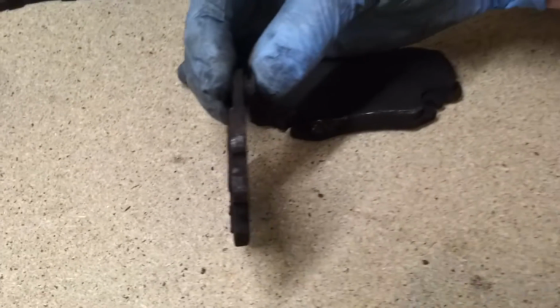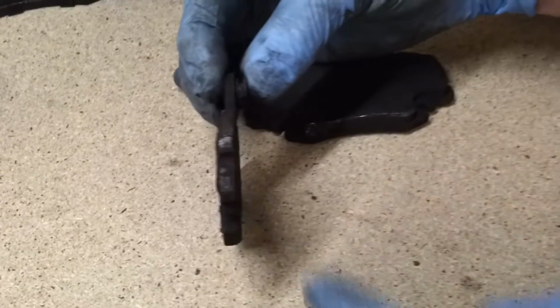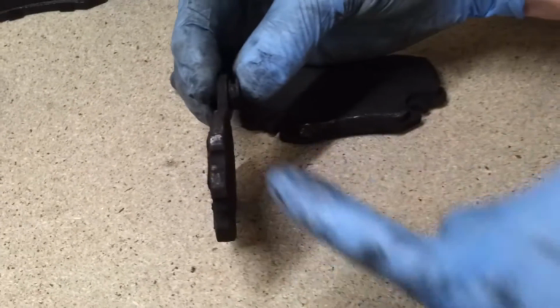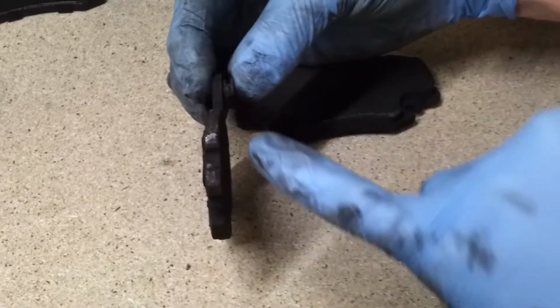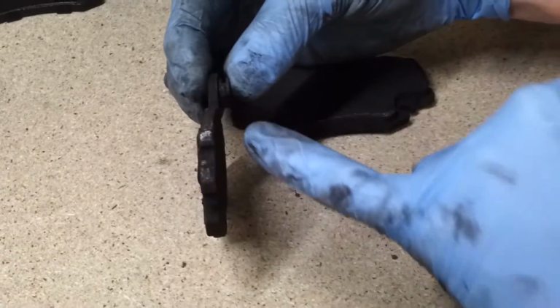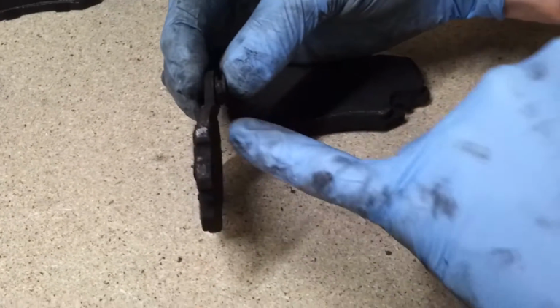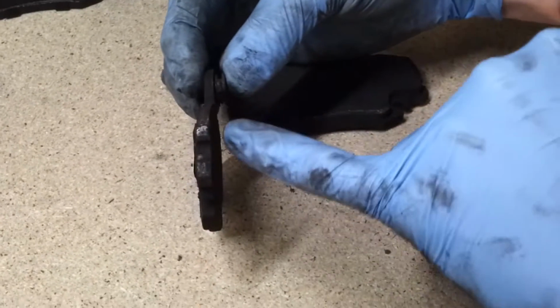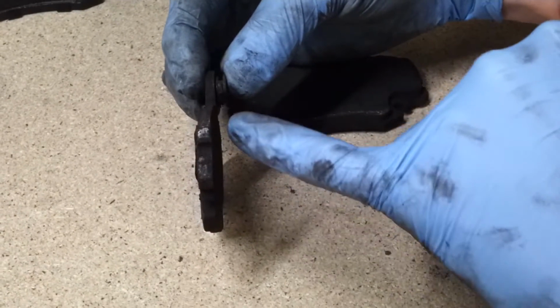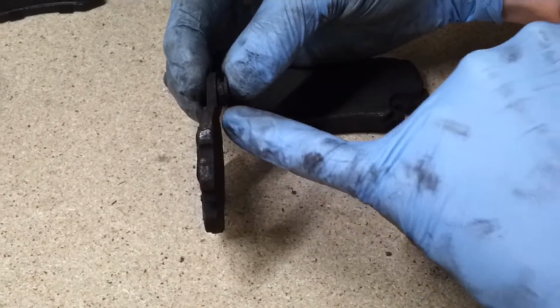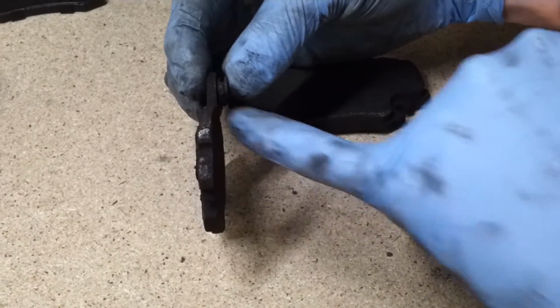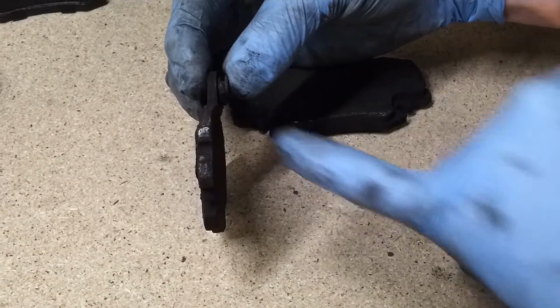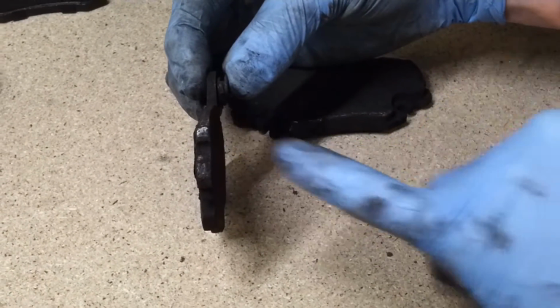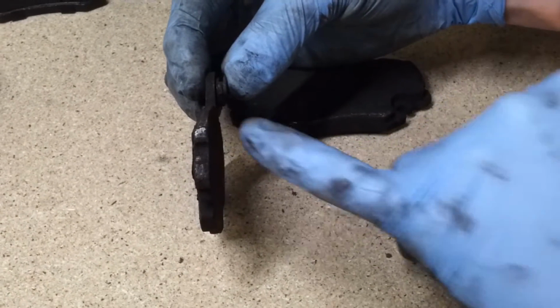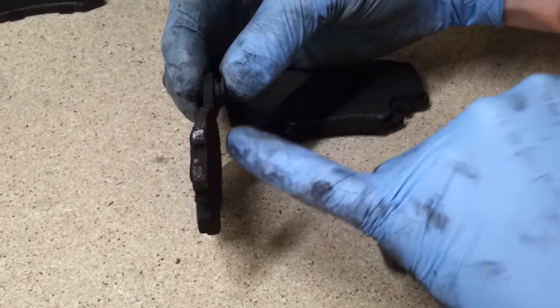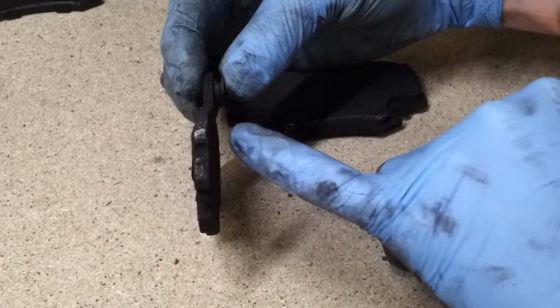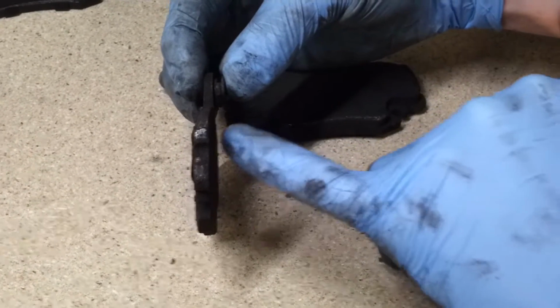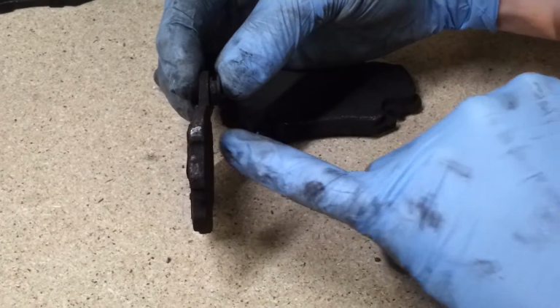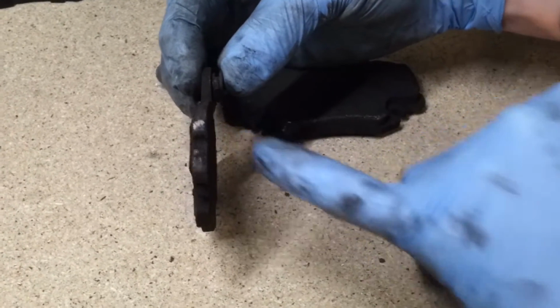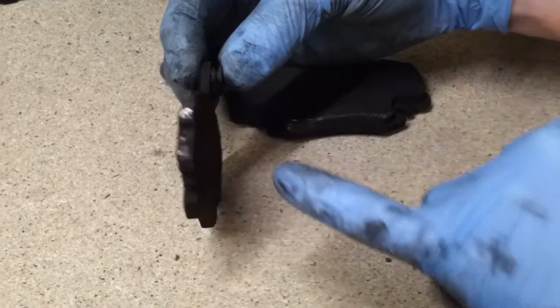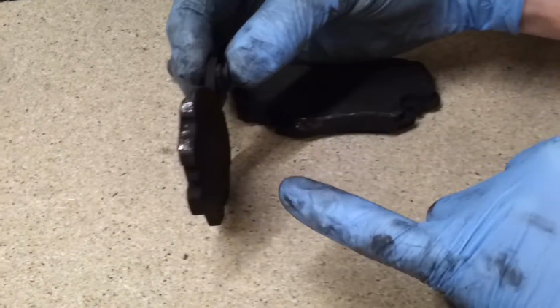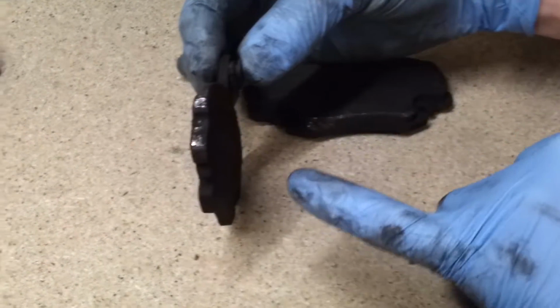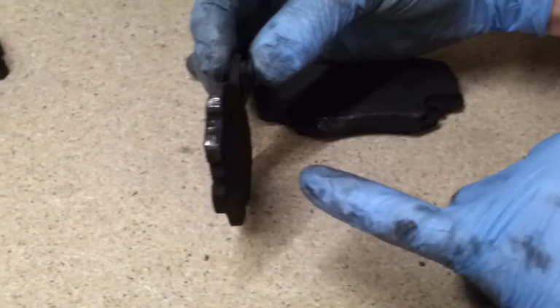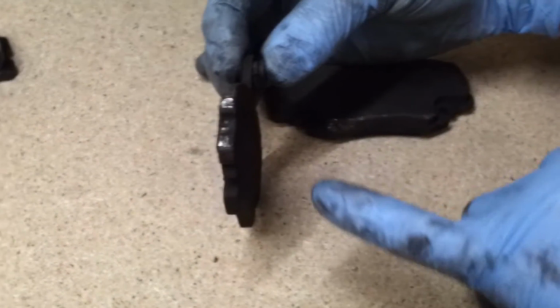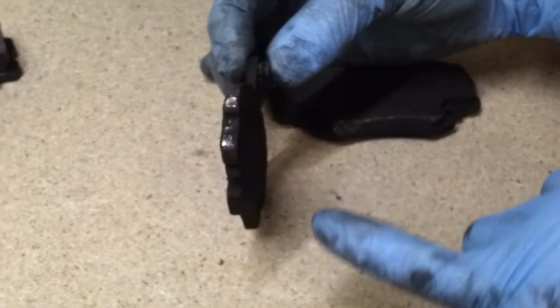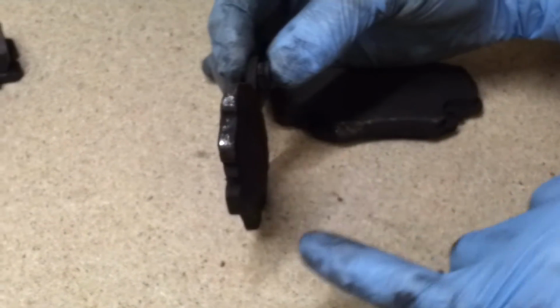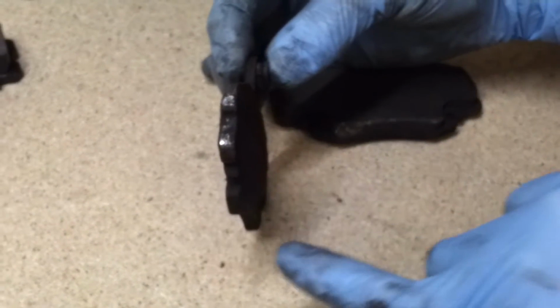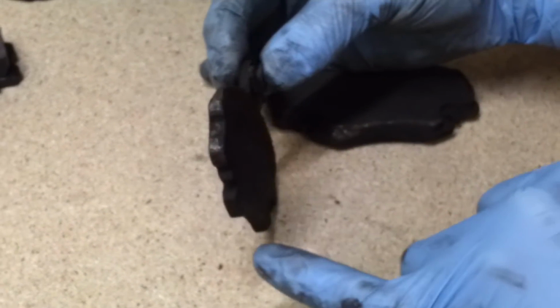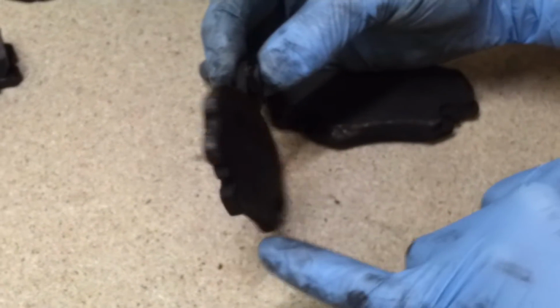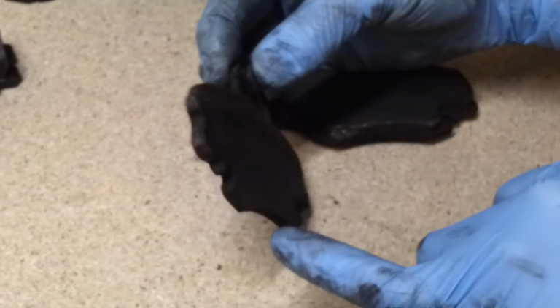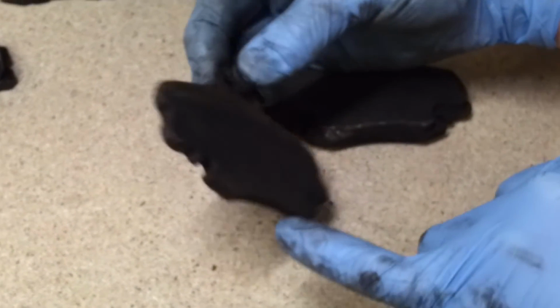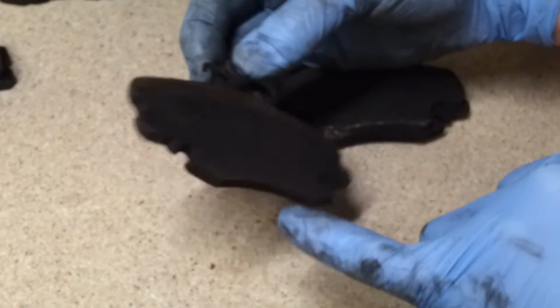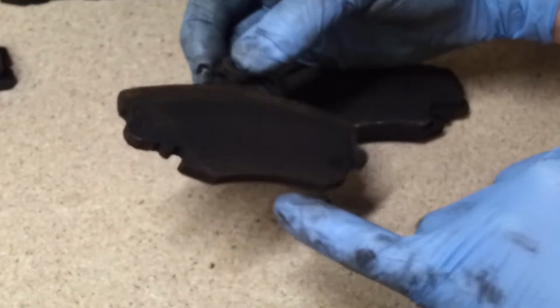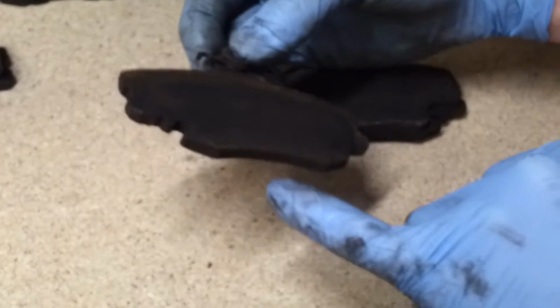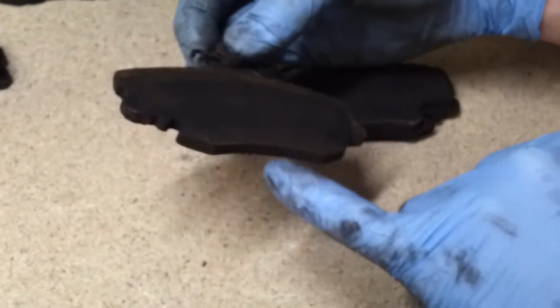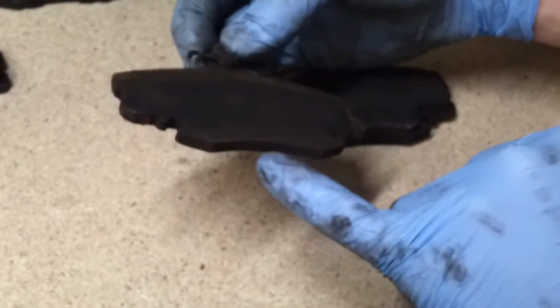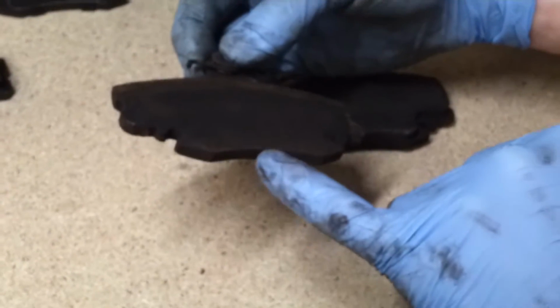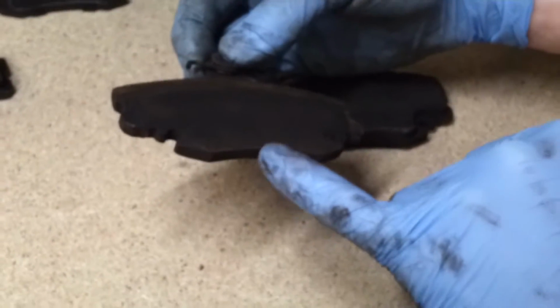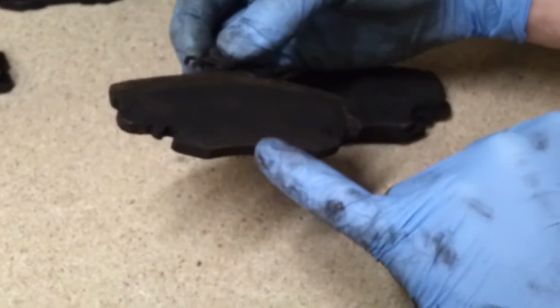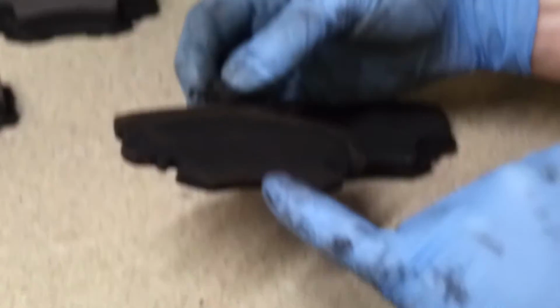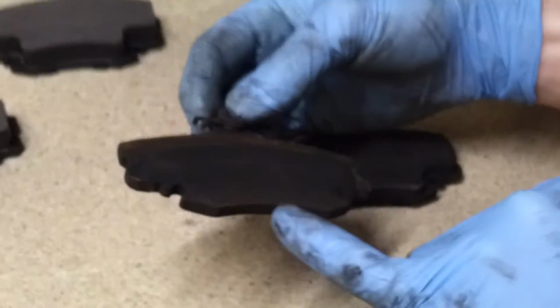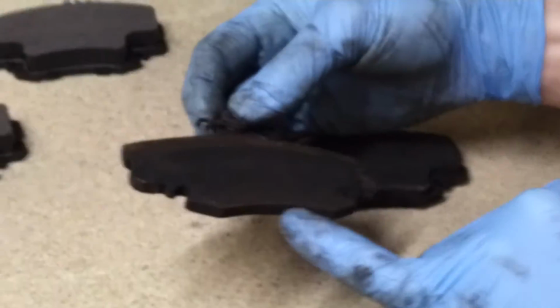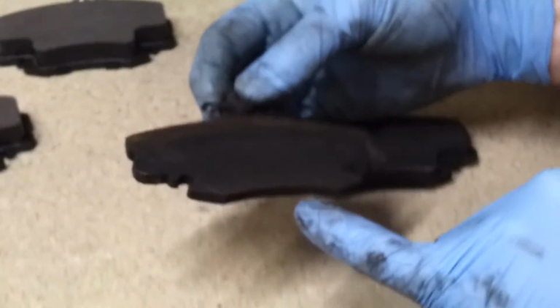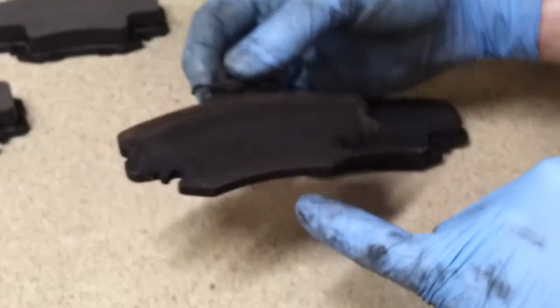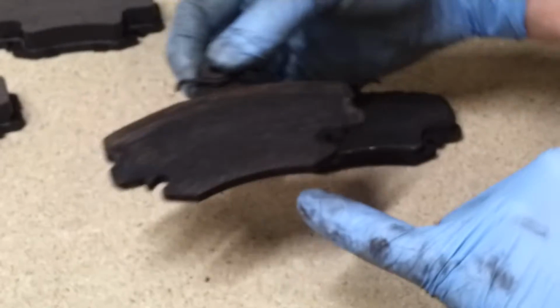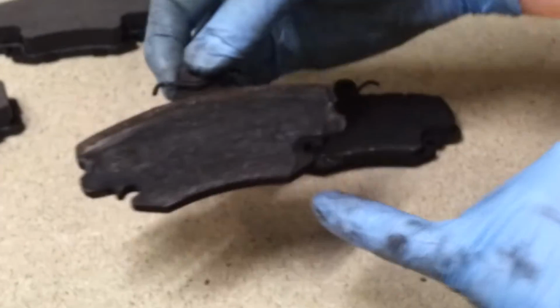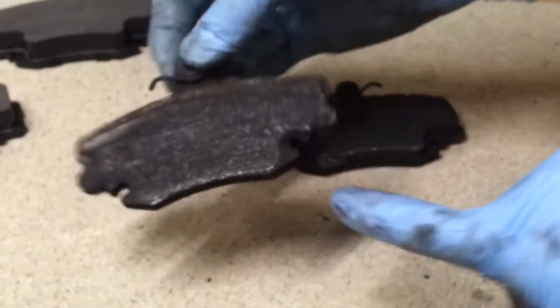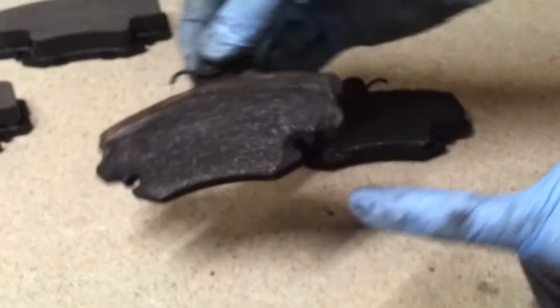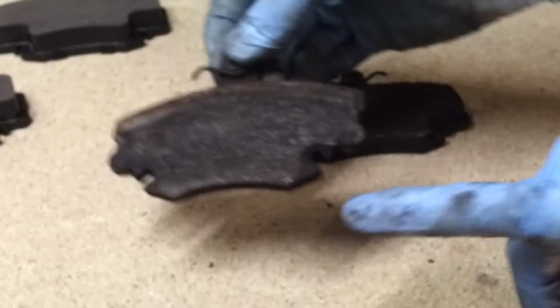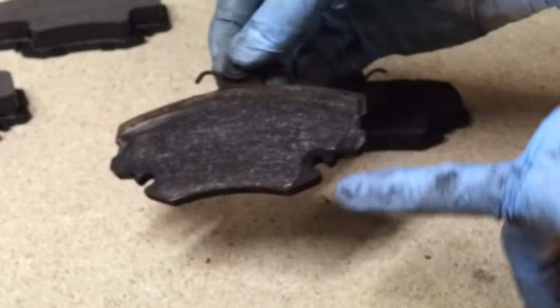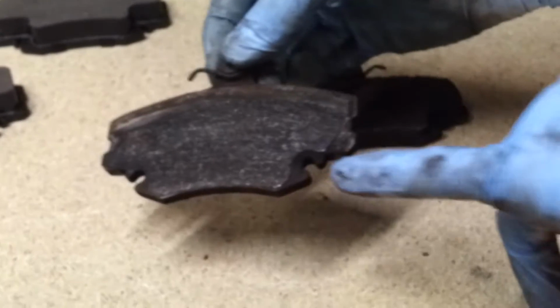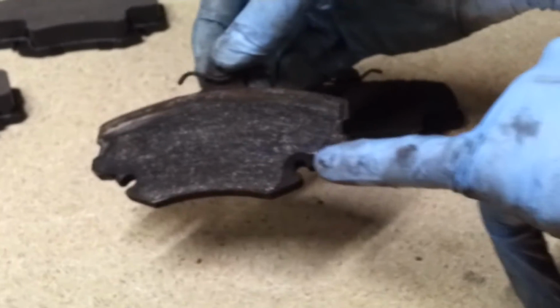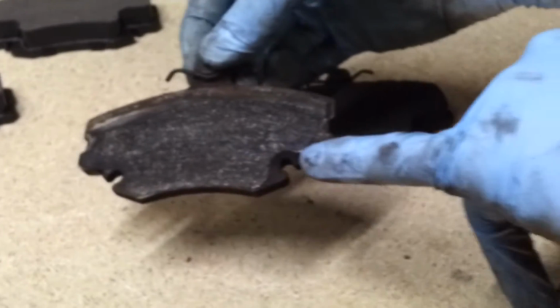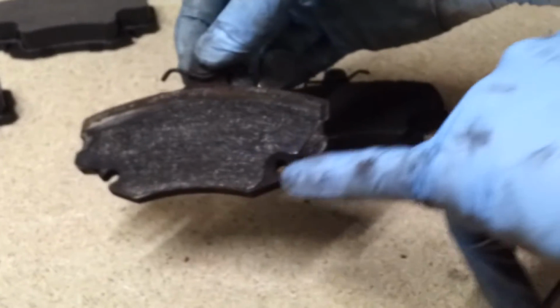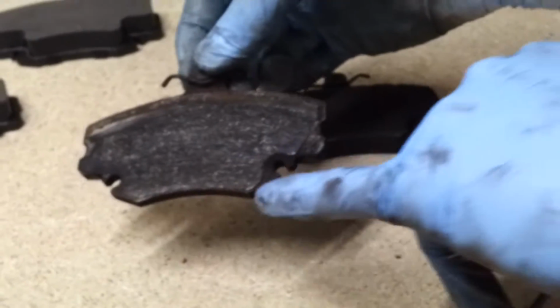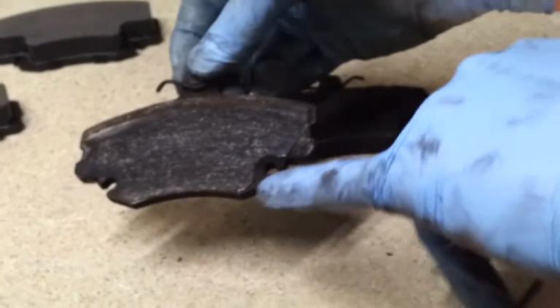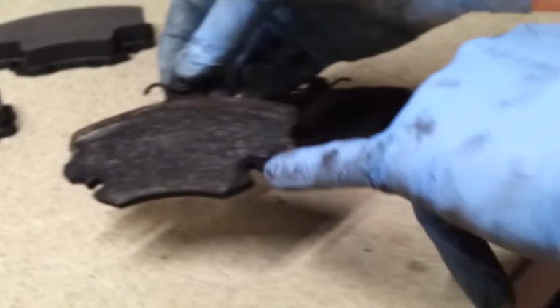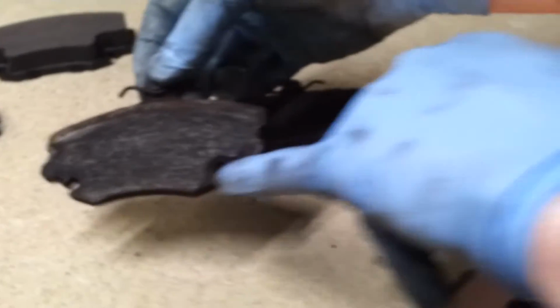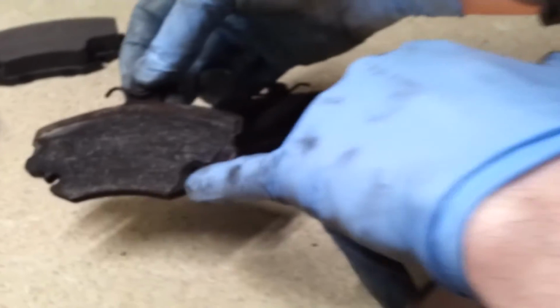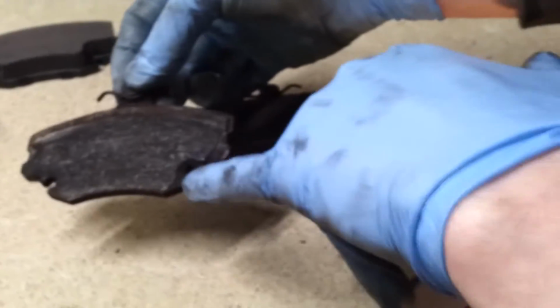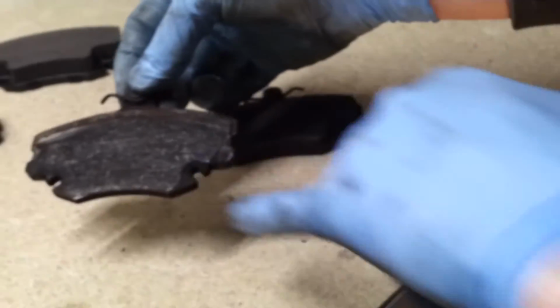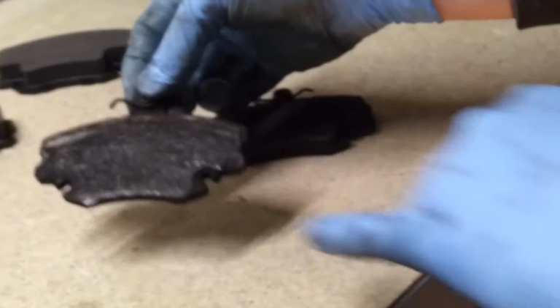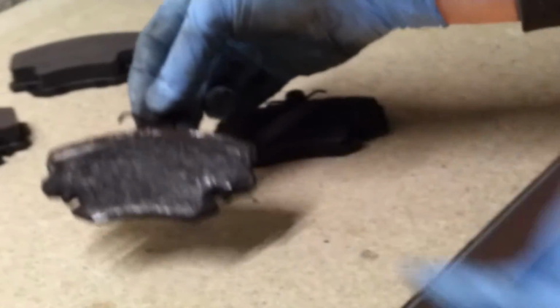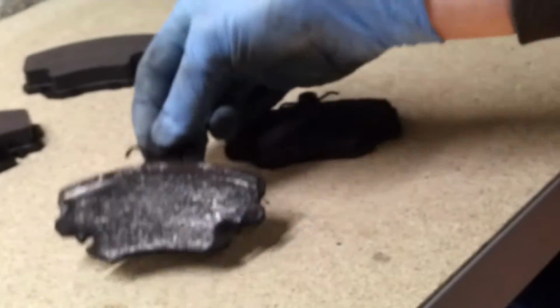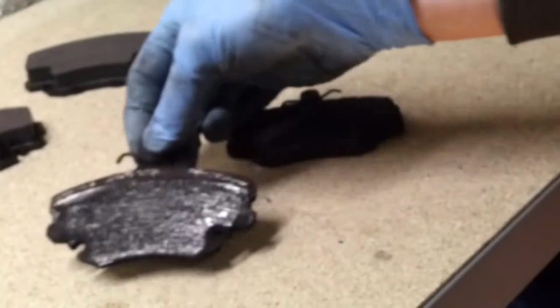As you can see, it's thin, very, very thin. Even on this side here, it's very thin. It's probably less than a millimetre just there.